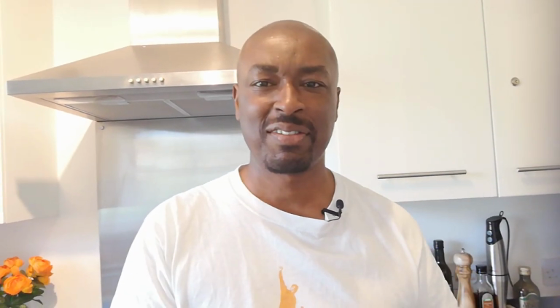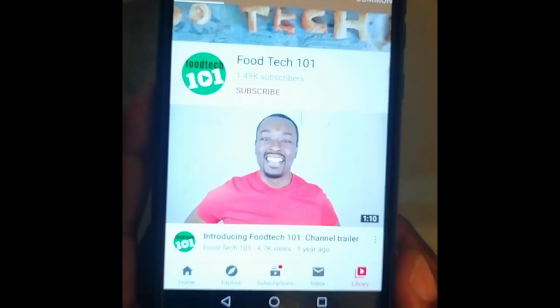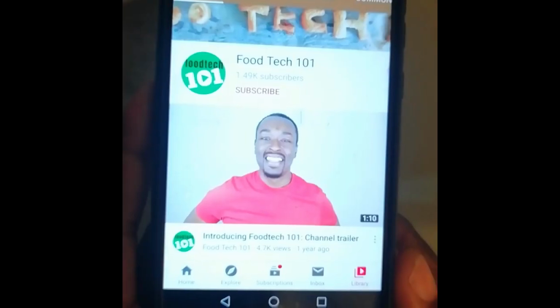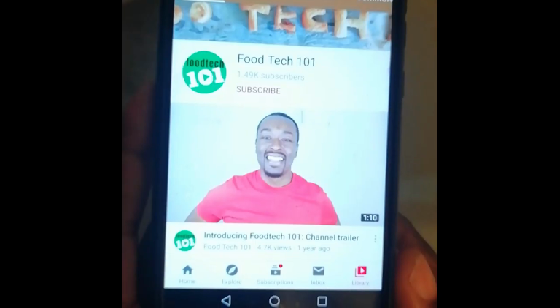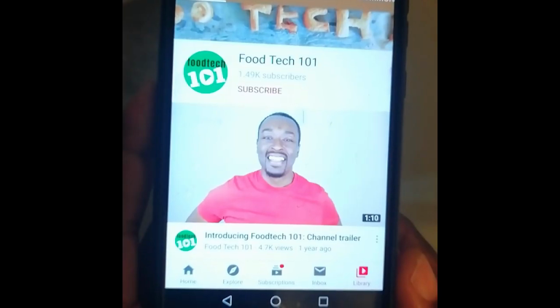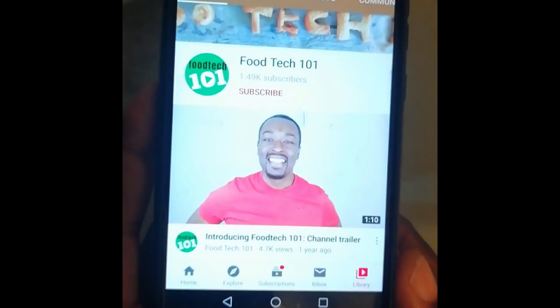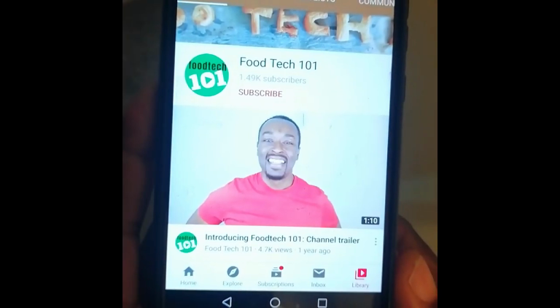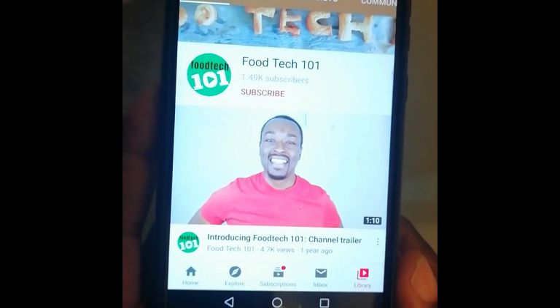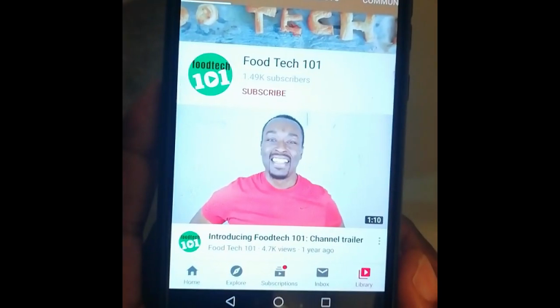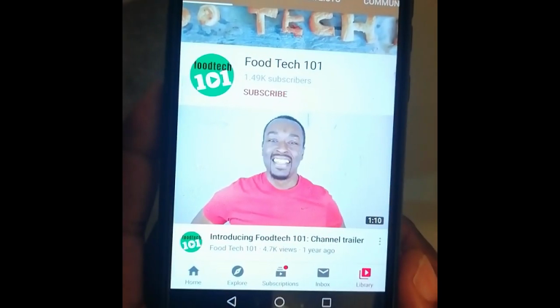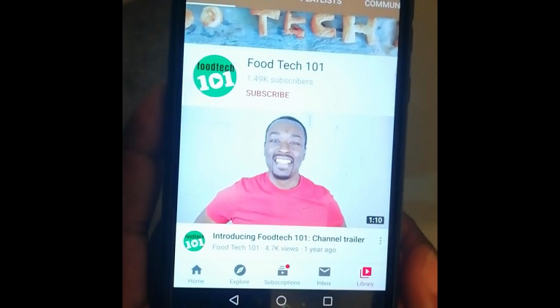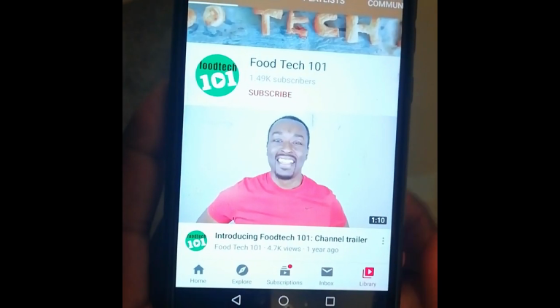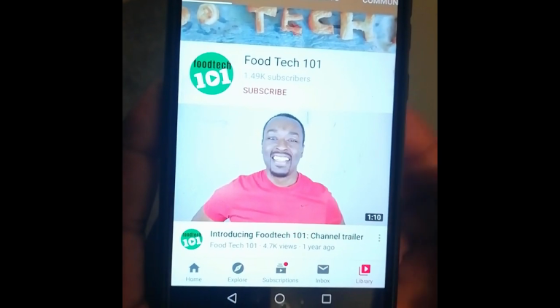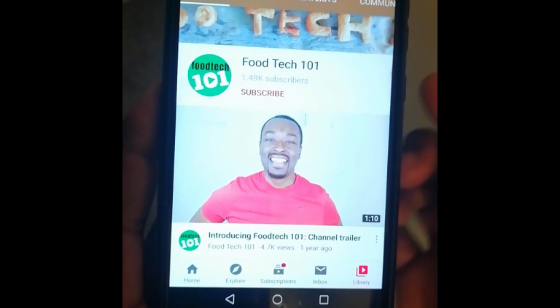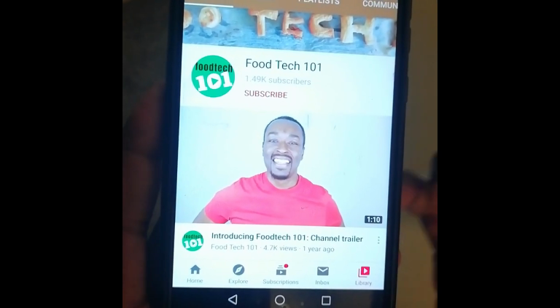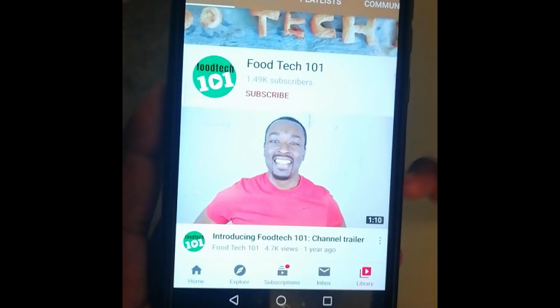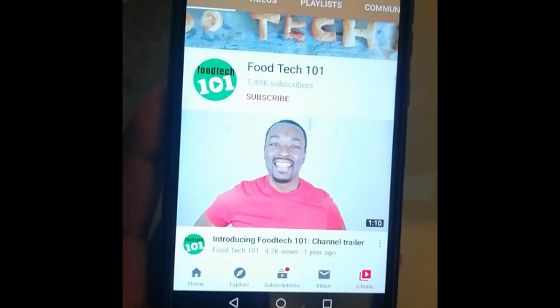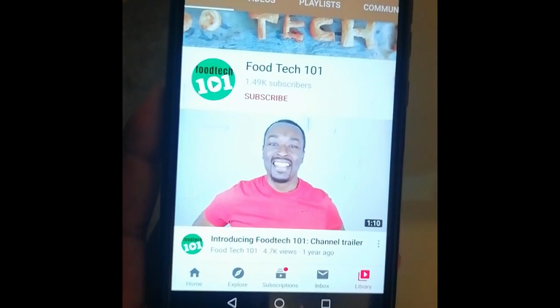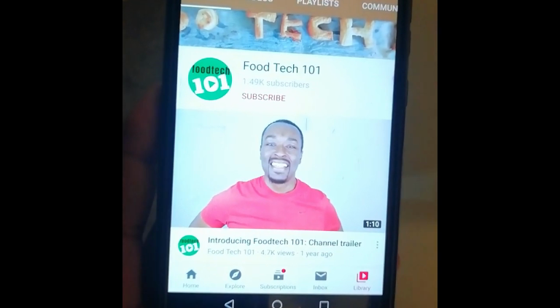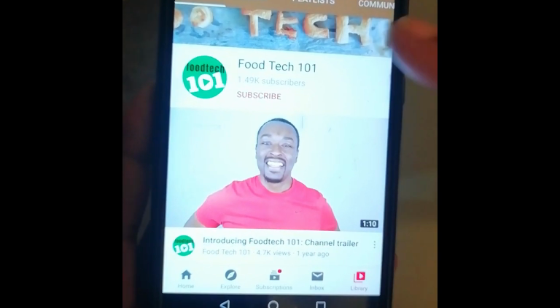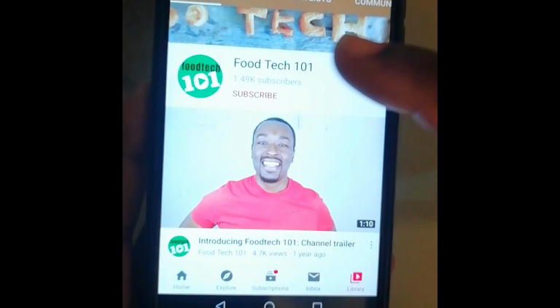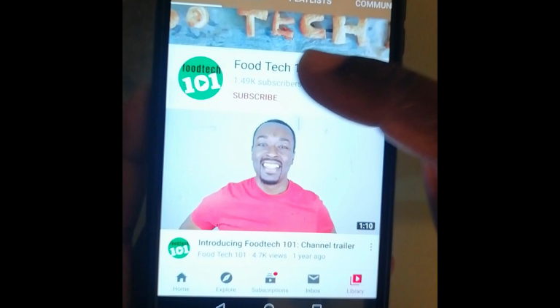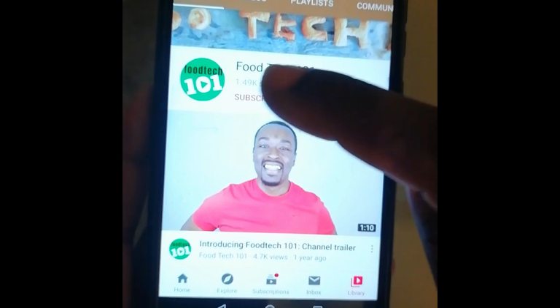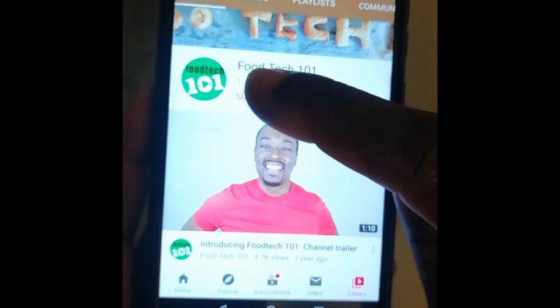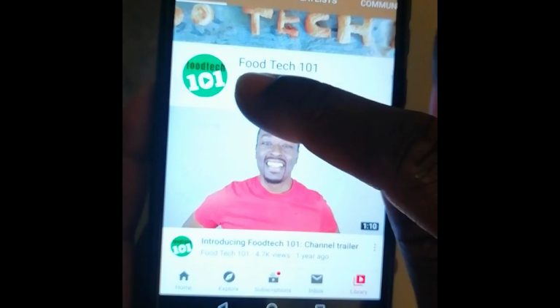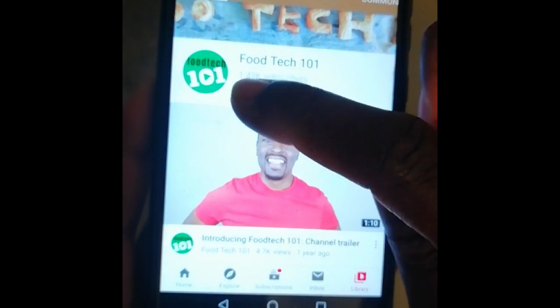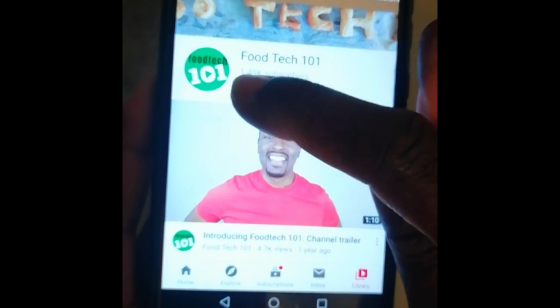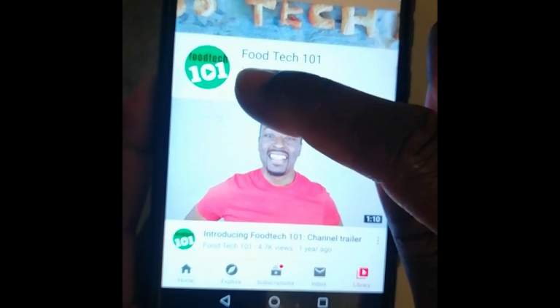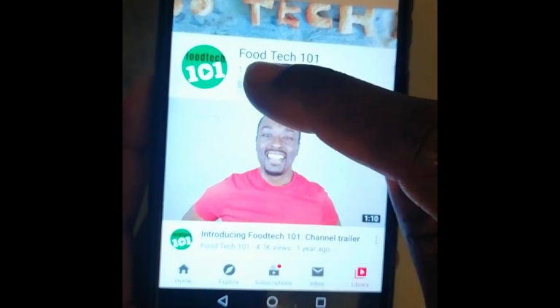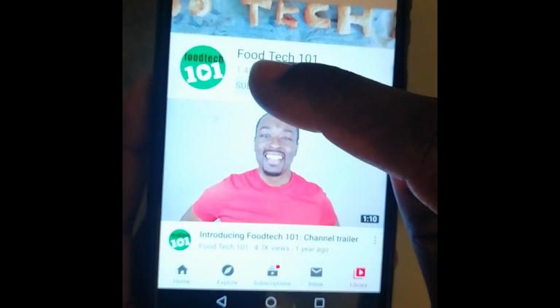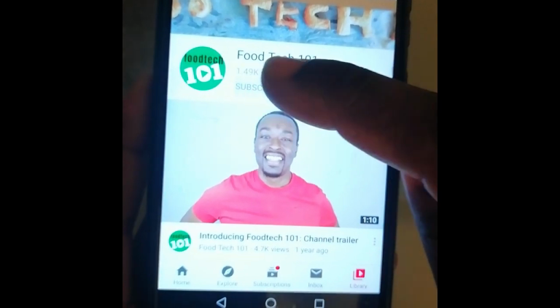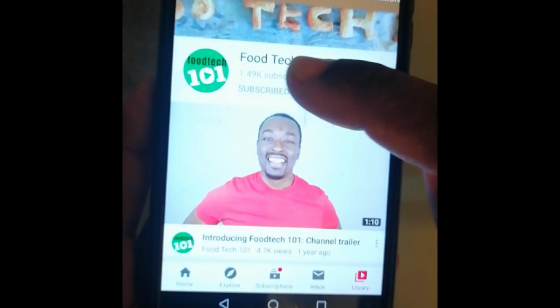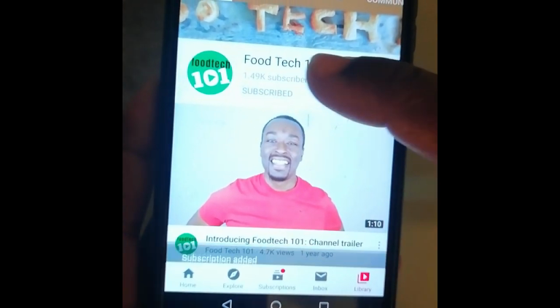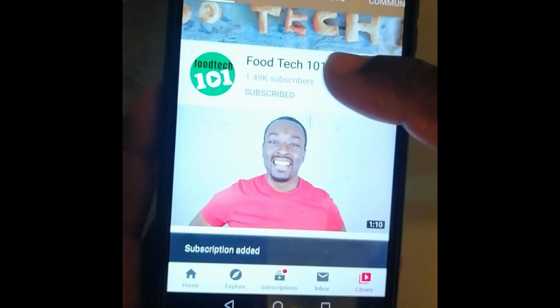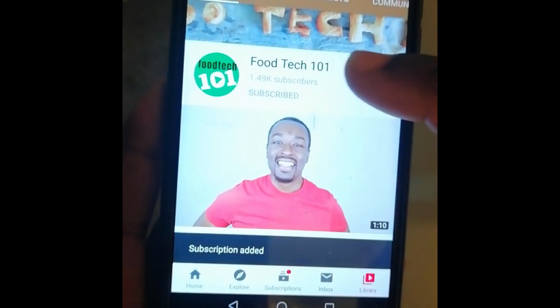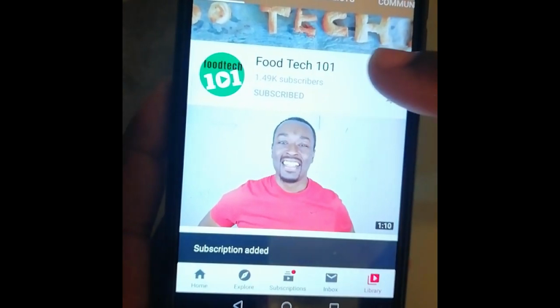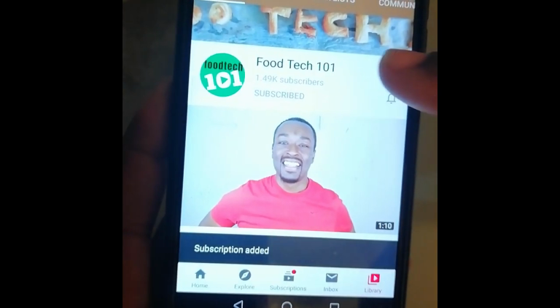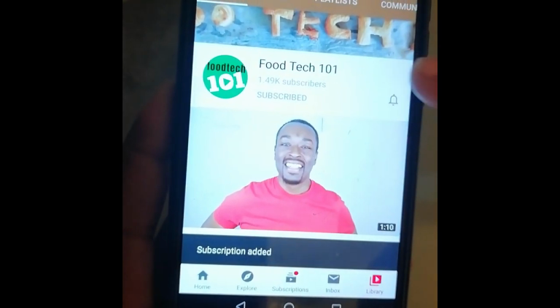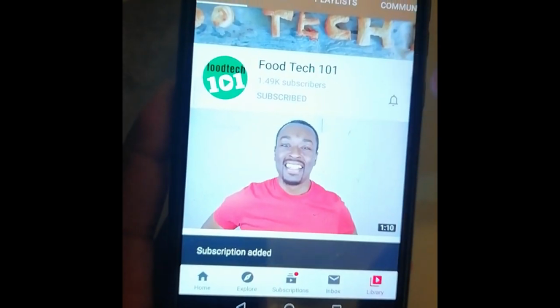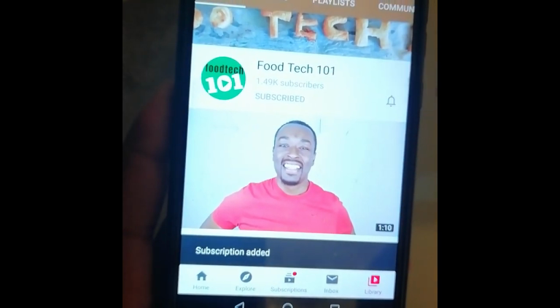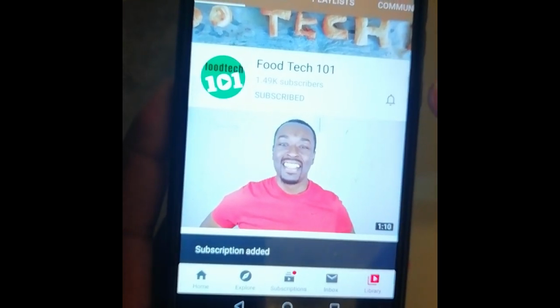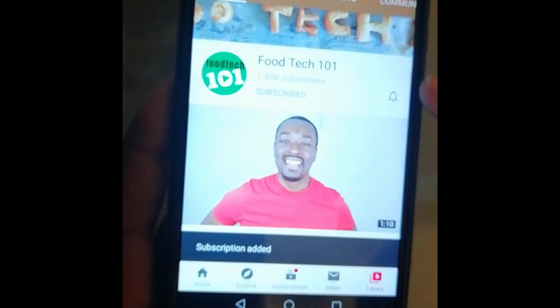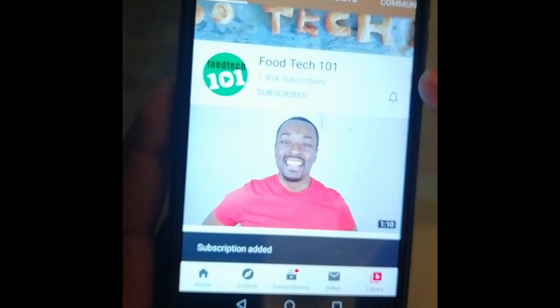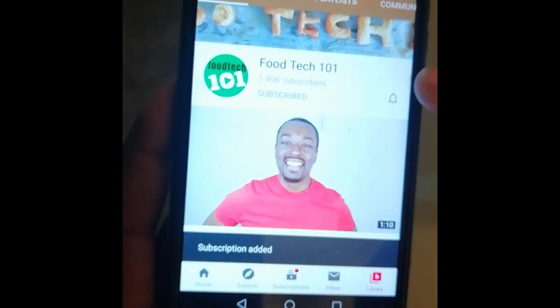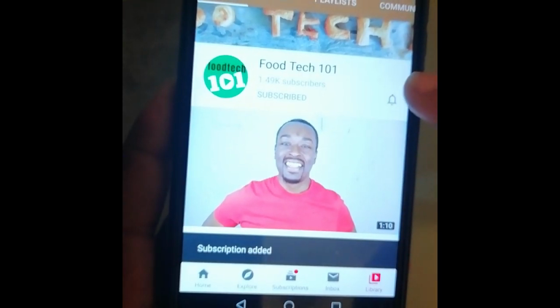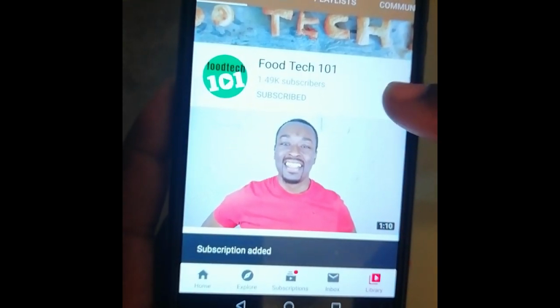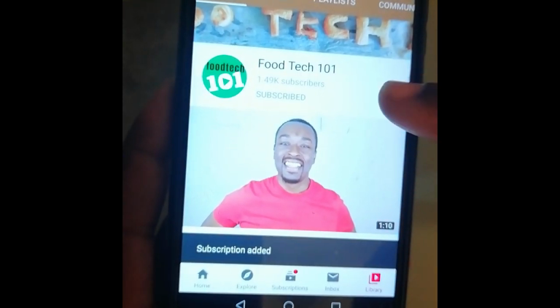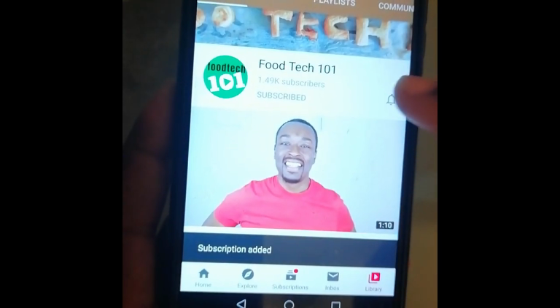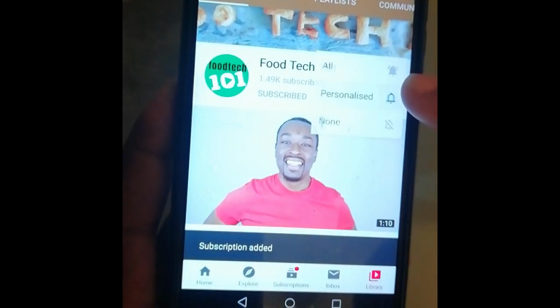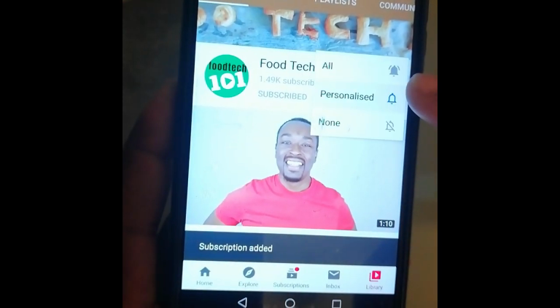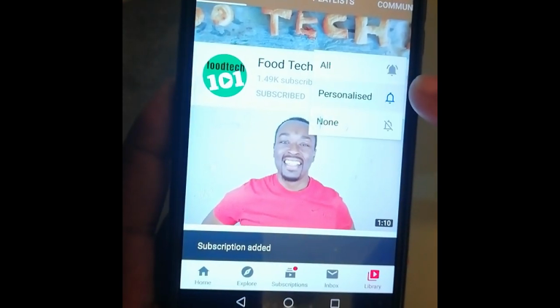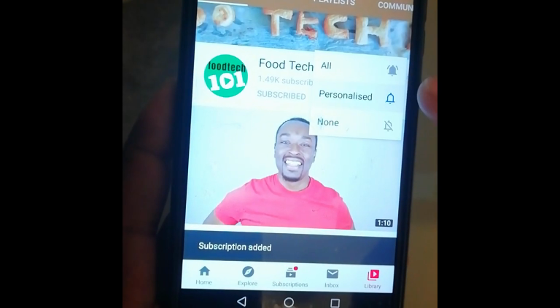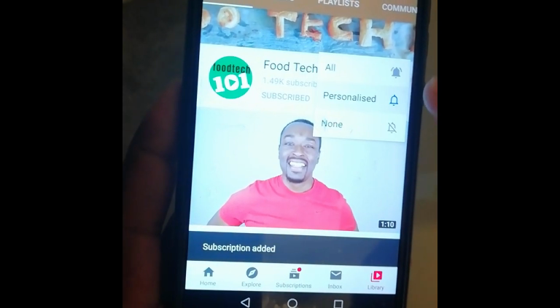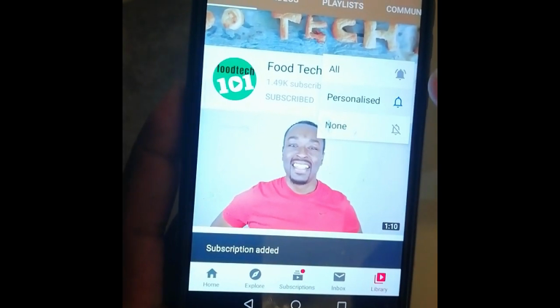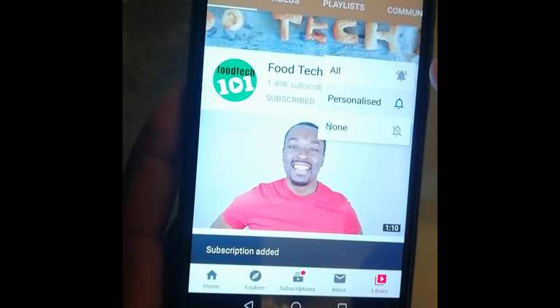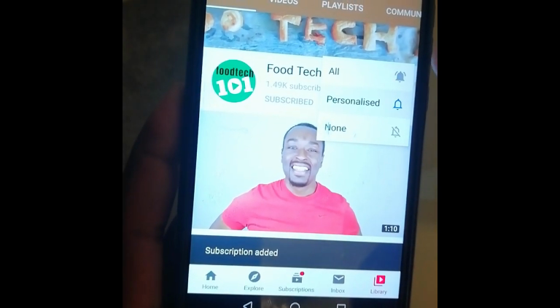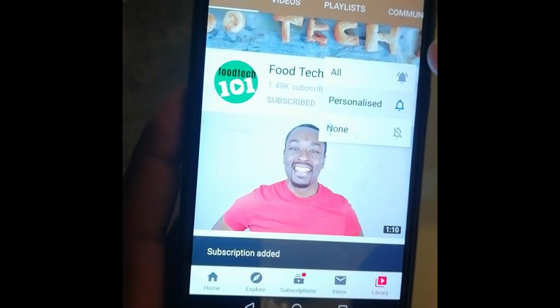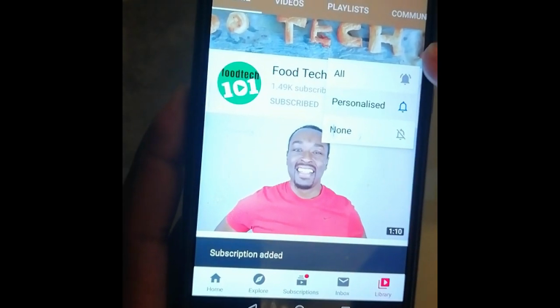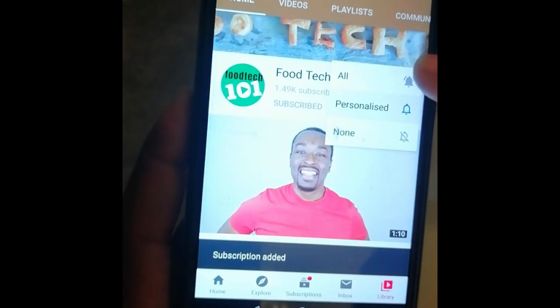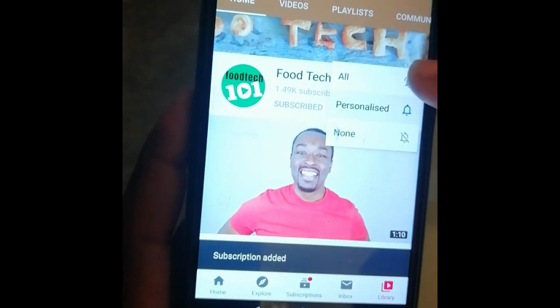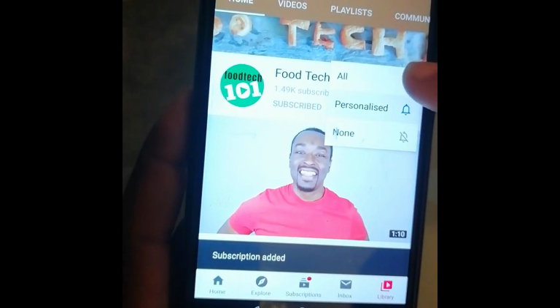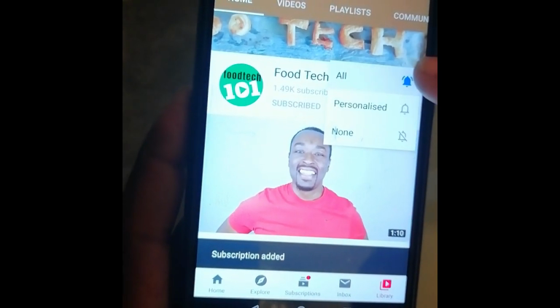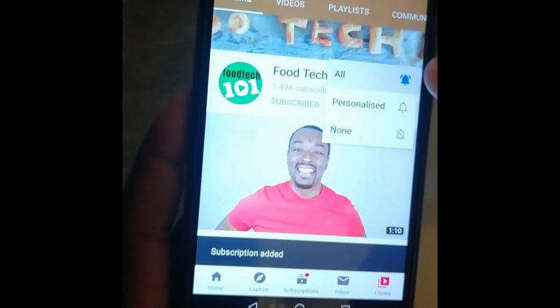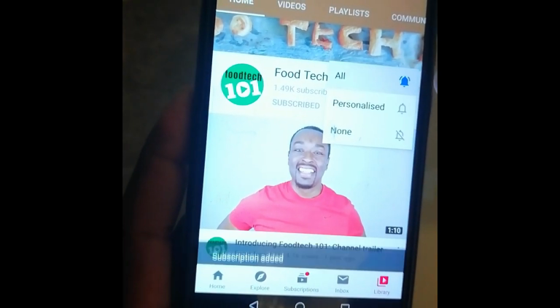Before we get started, just do me a quick favor: click that subscribe button and hit that little bell icon so you'll be the first to know whenever I upload a new video.